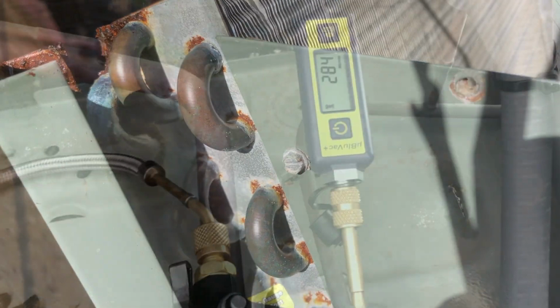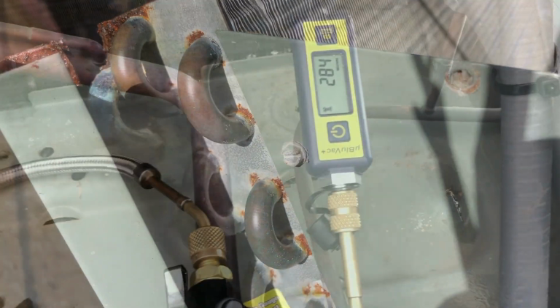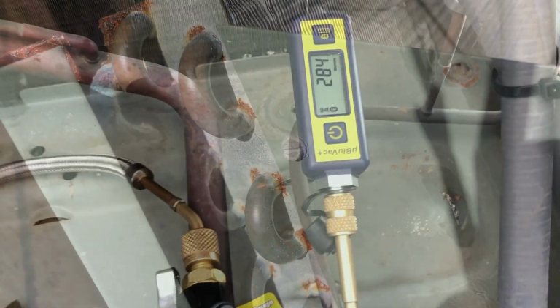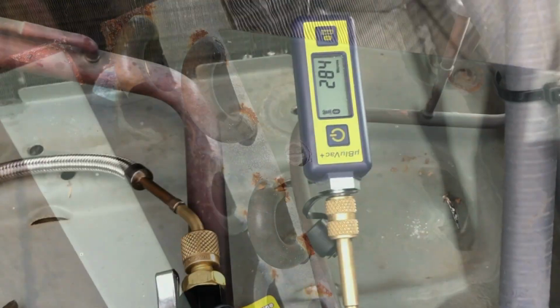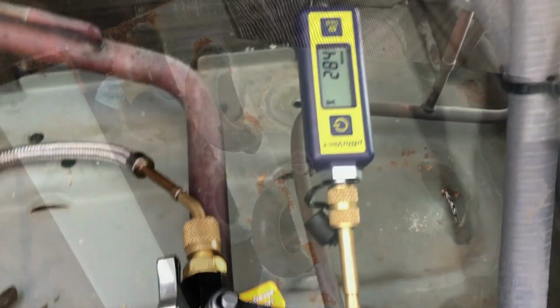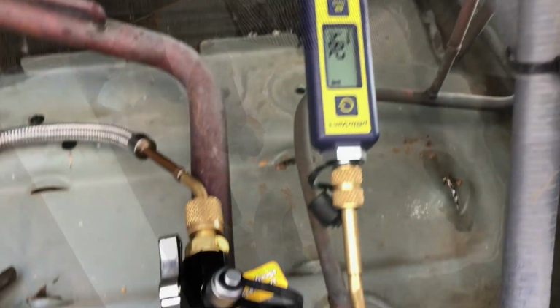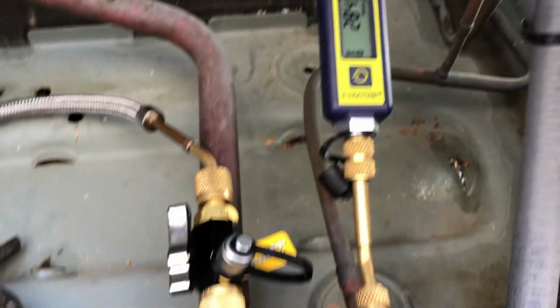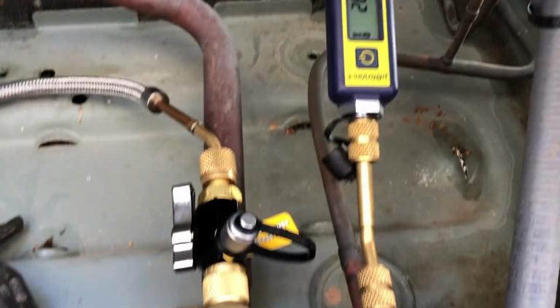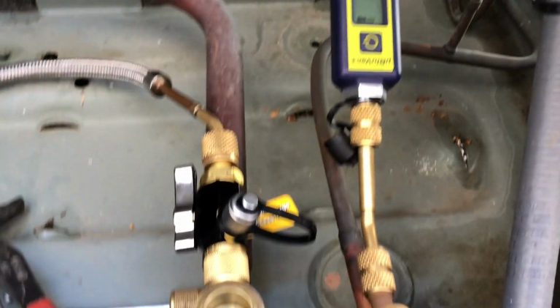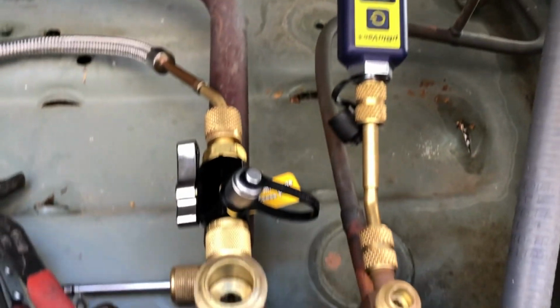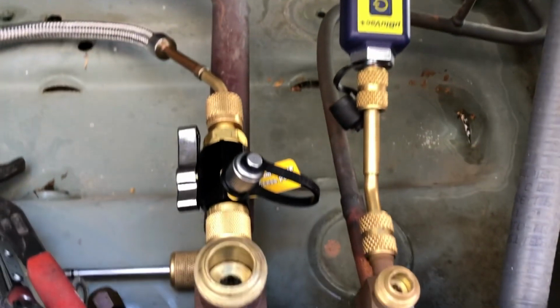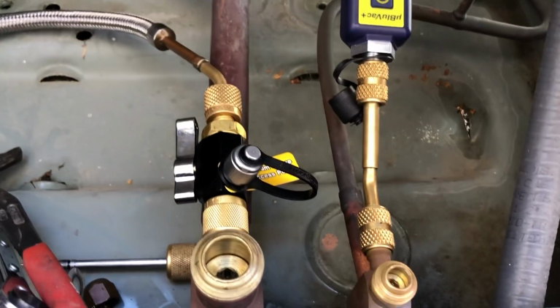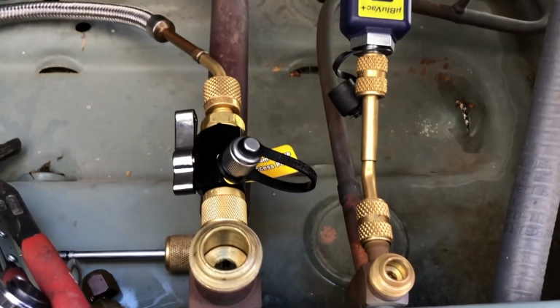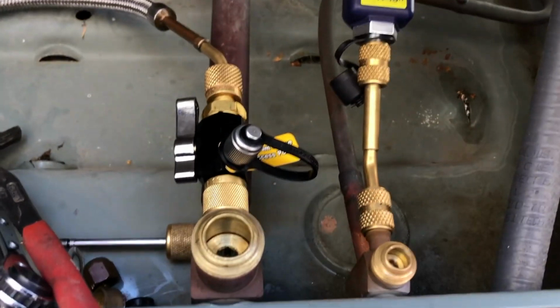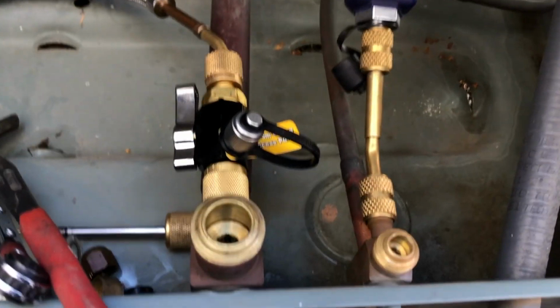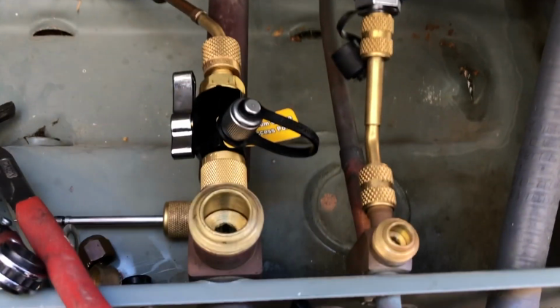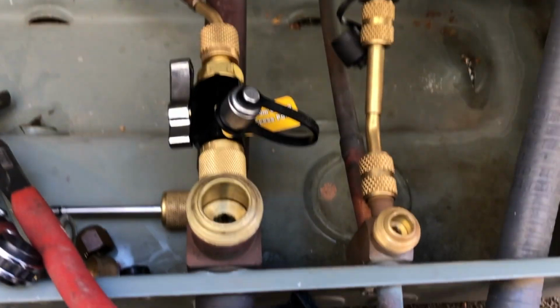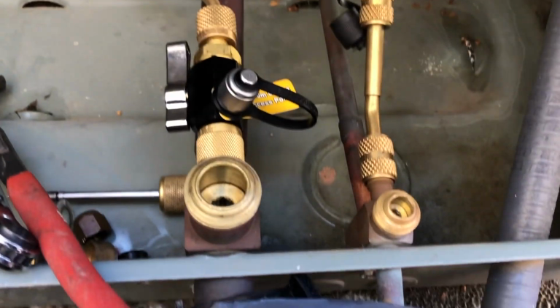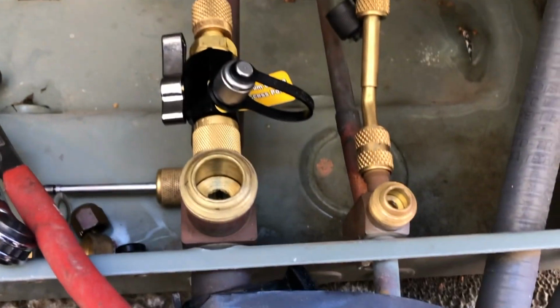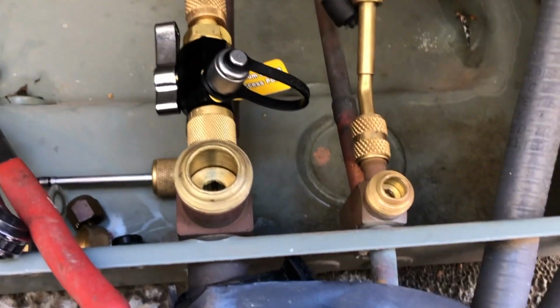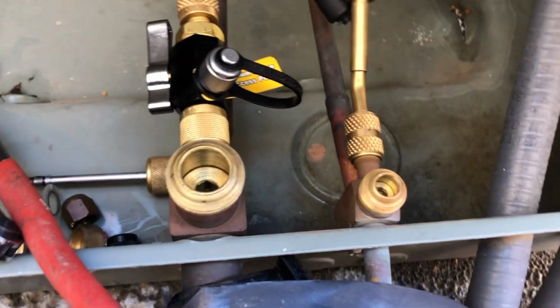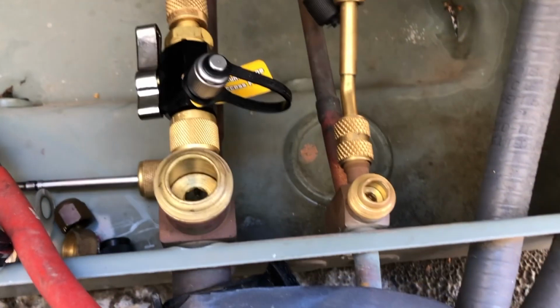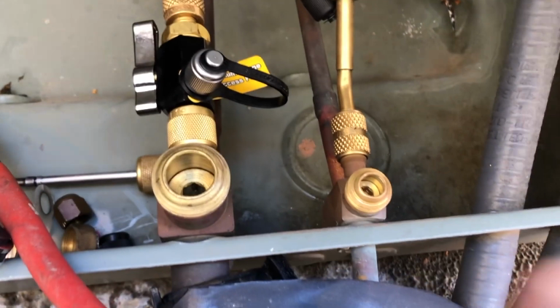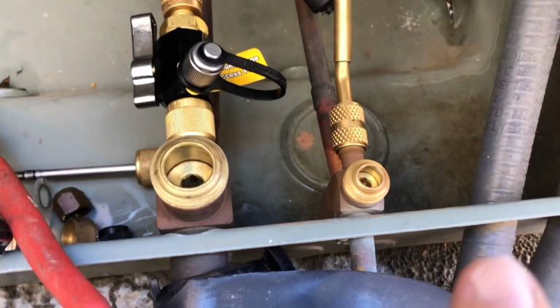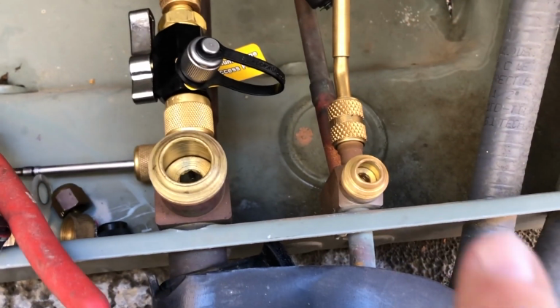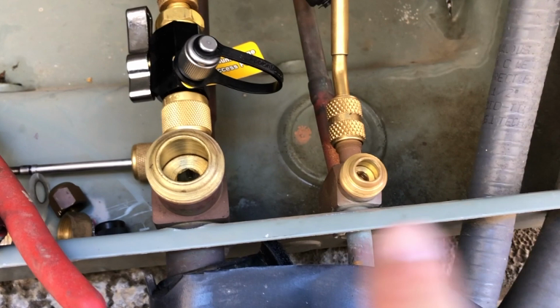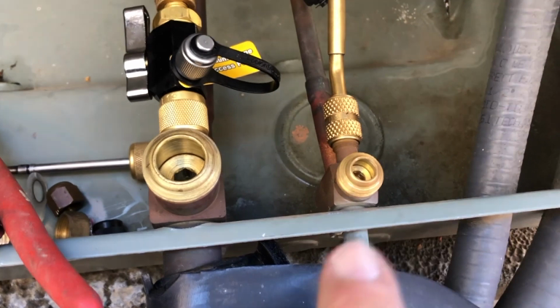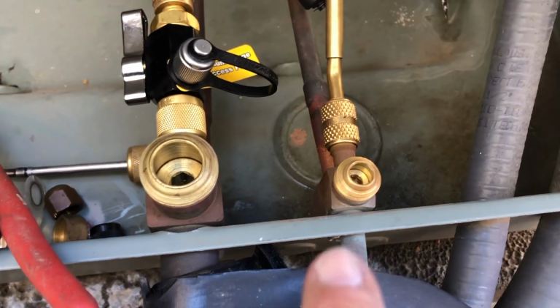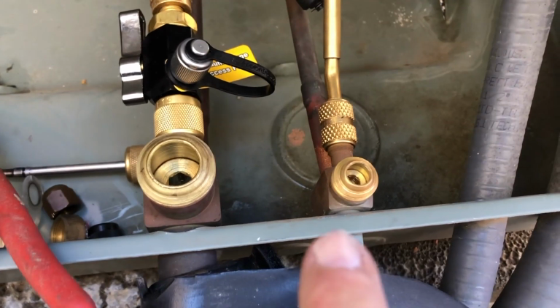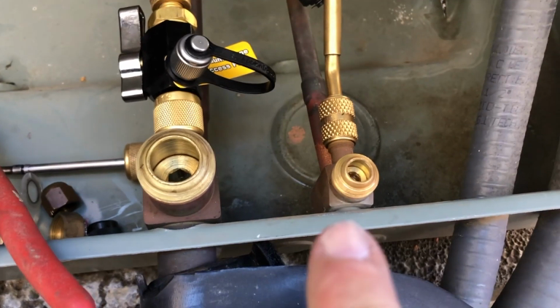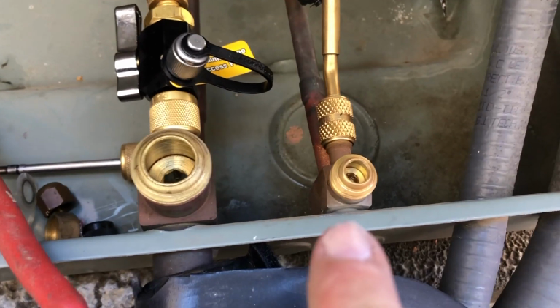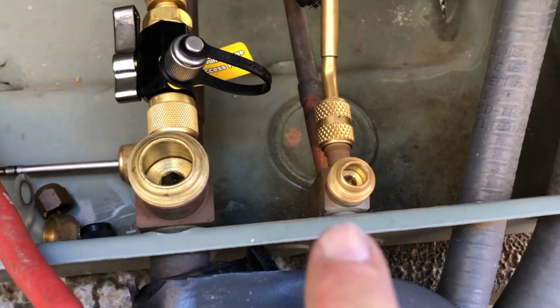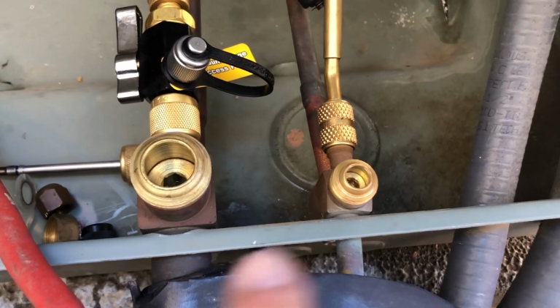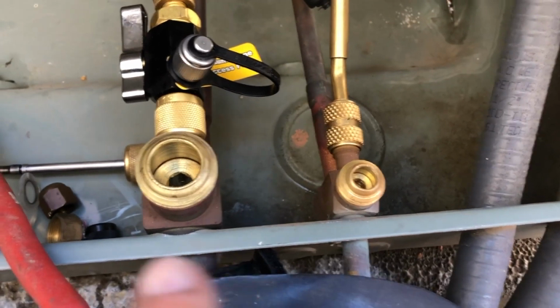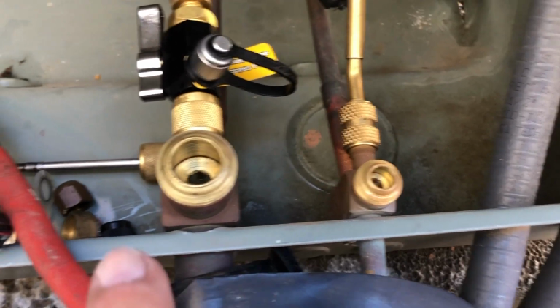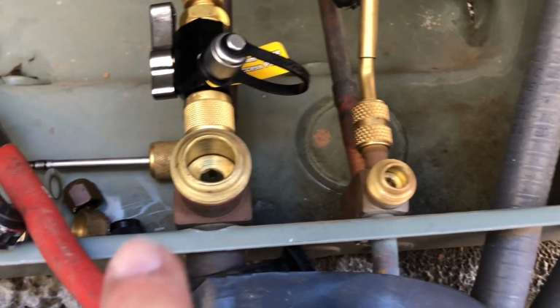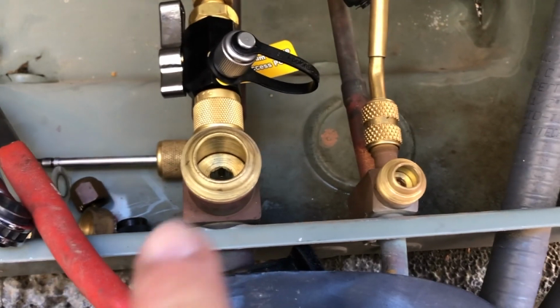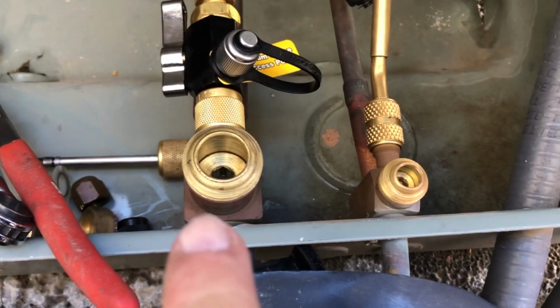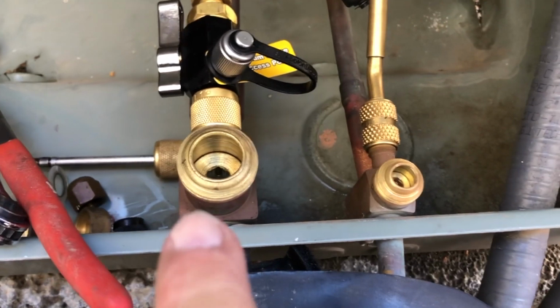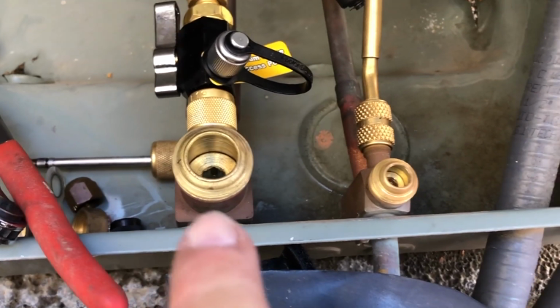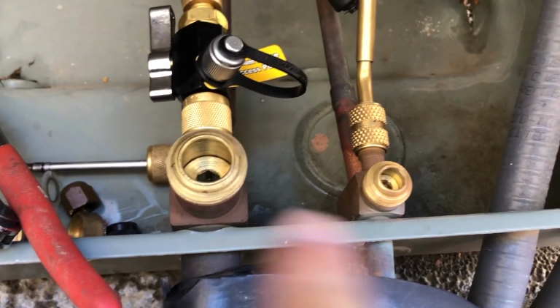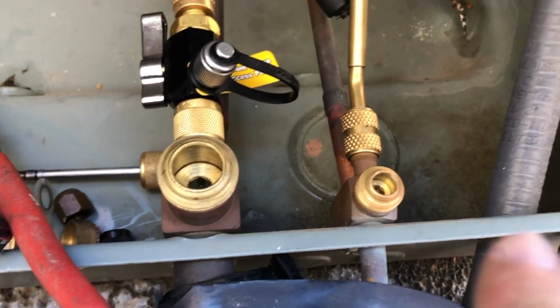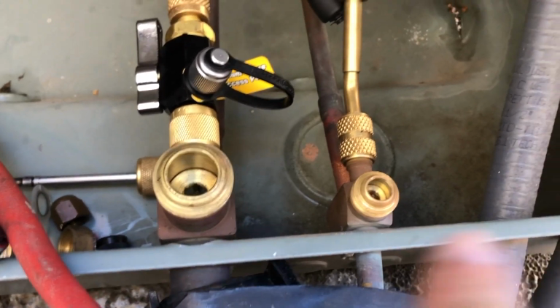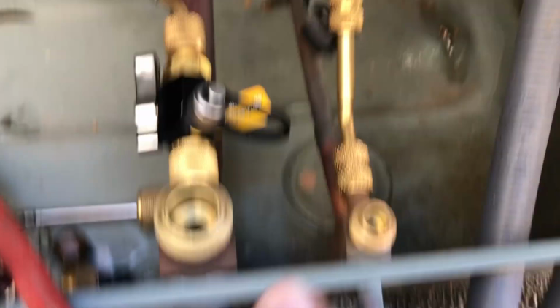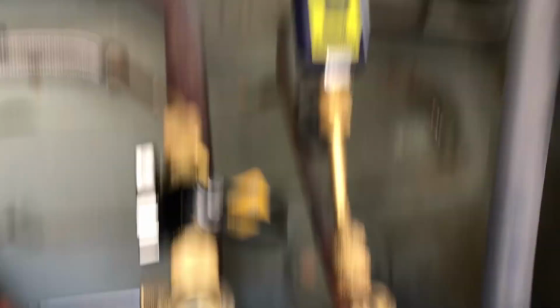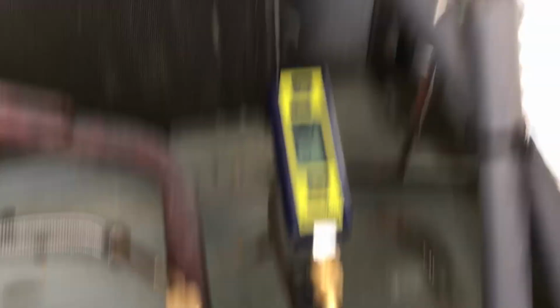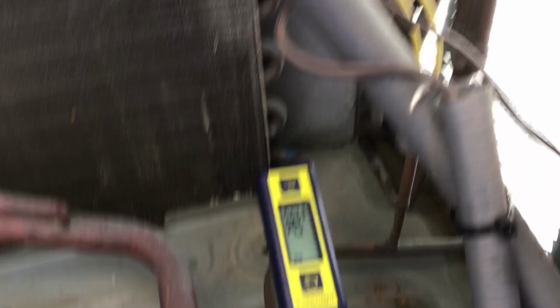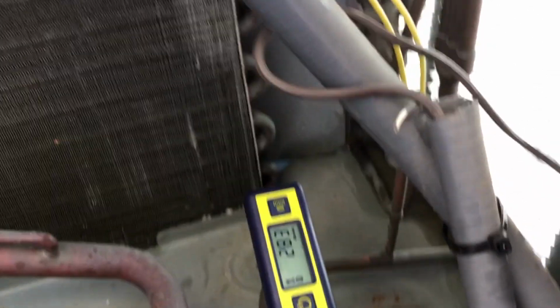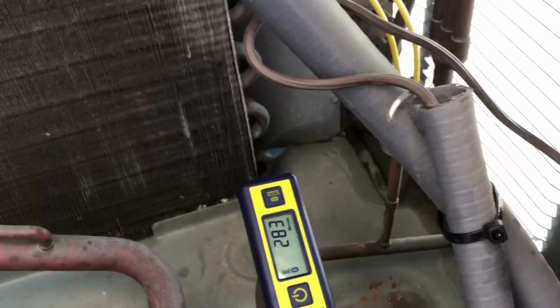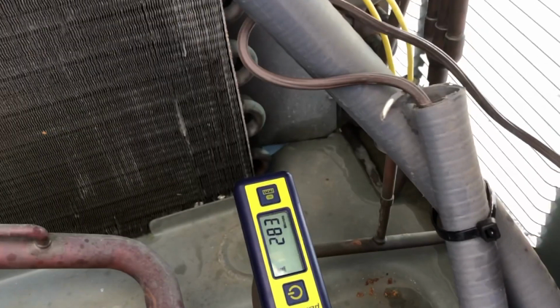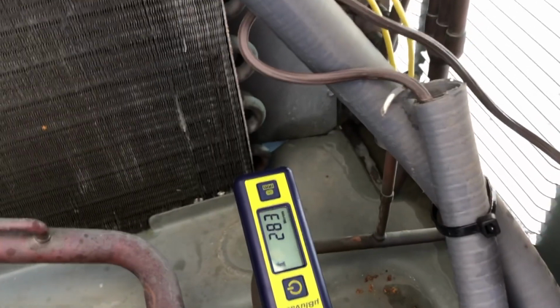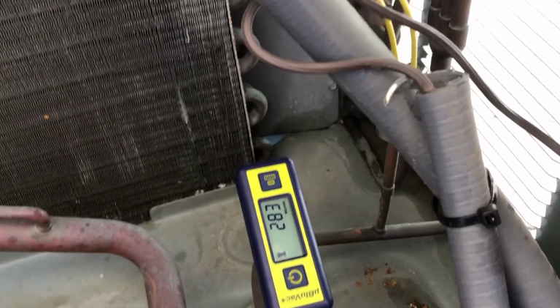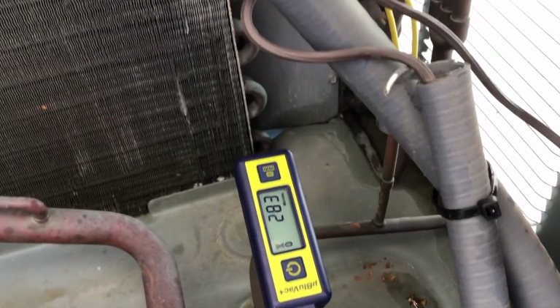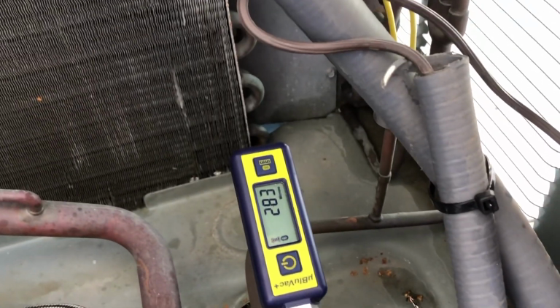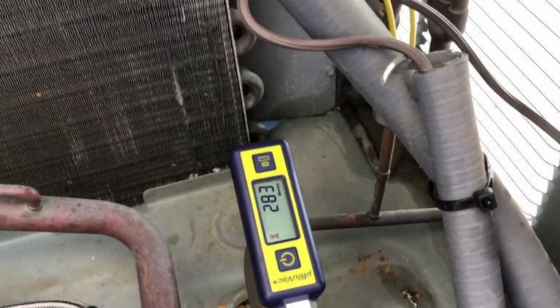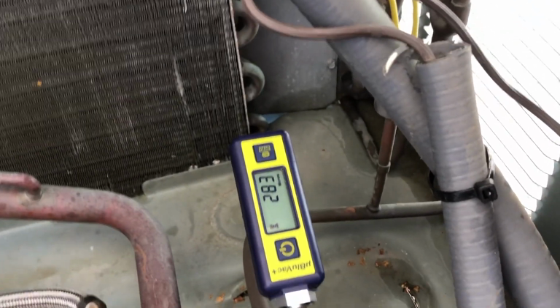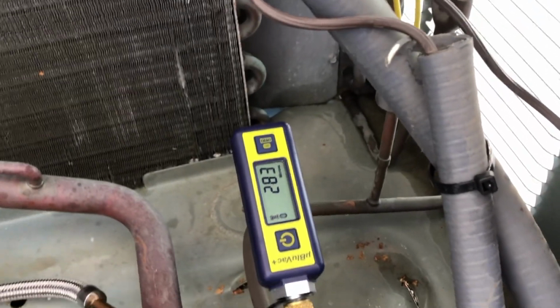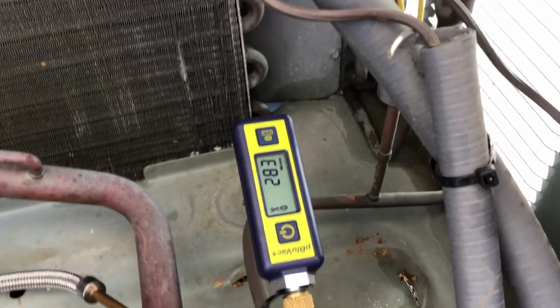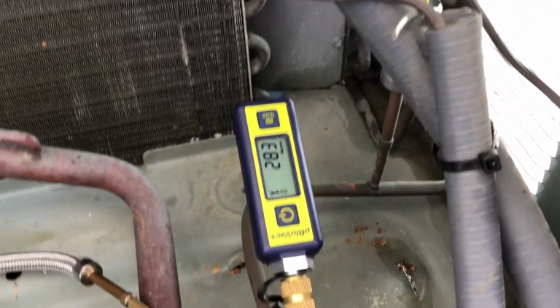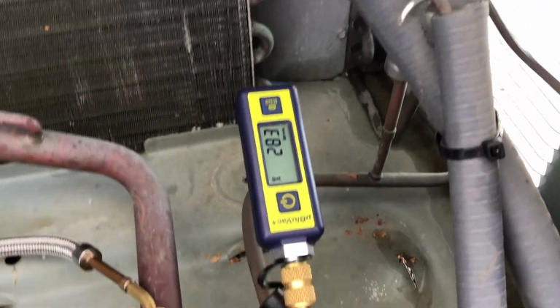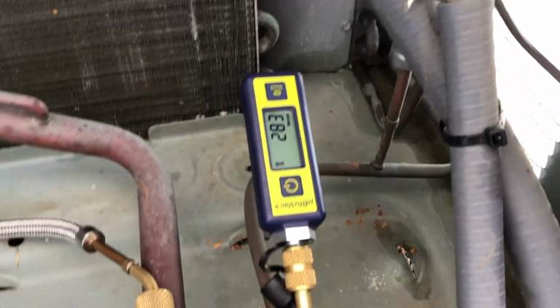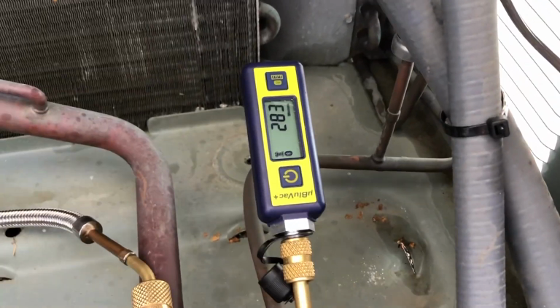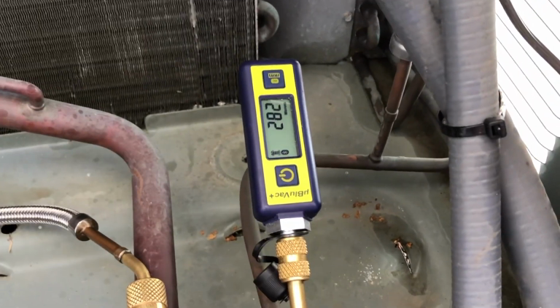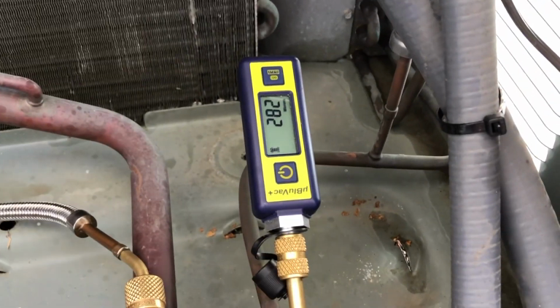I just take my valve down a little bit right here. Got it down to 283.